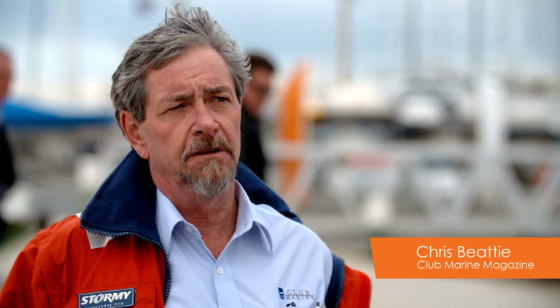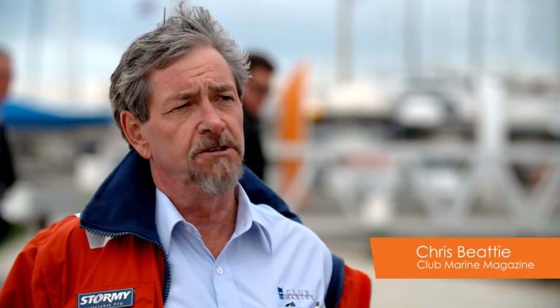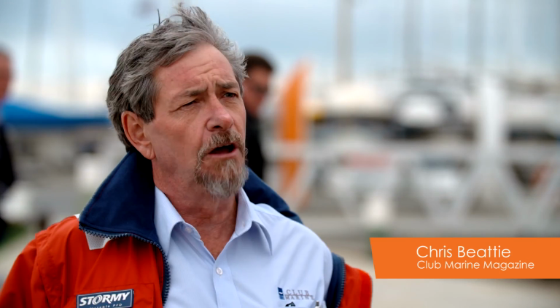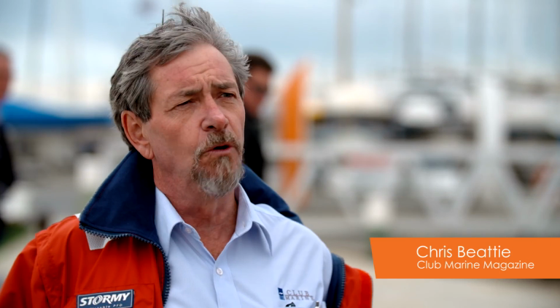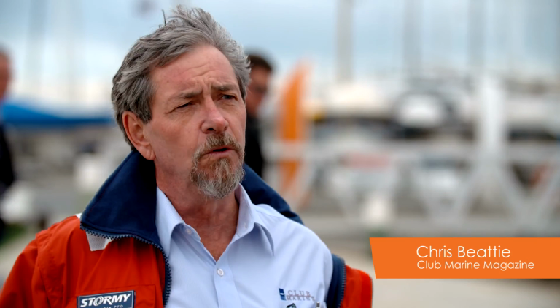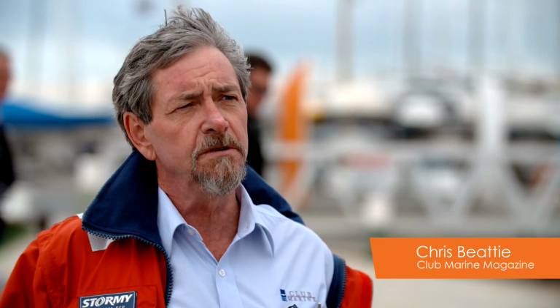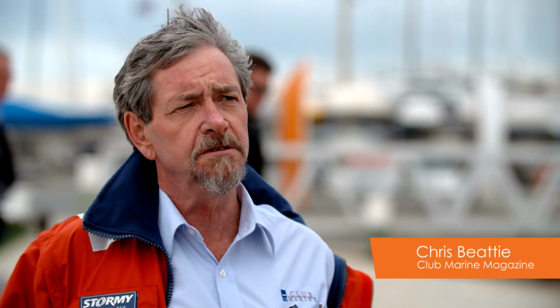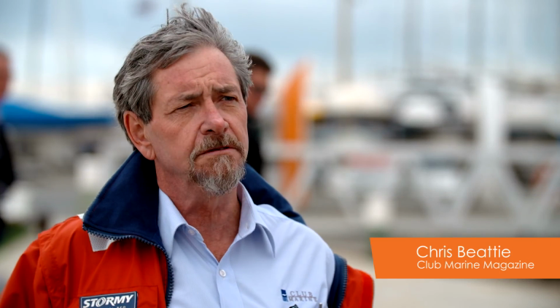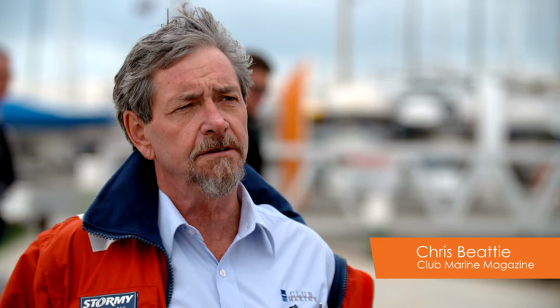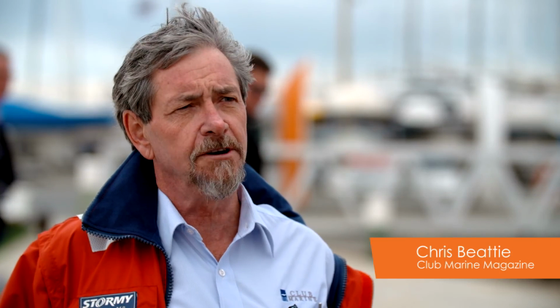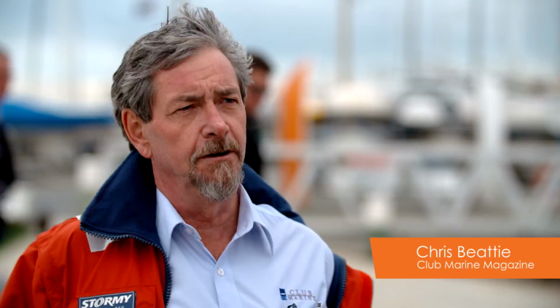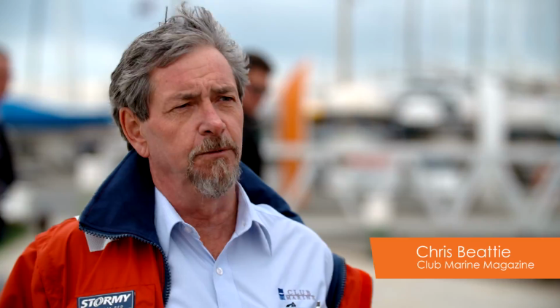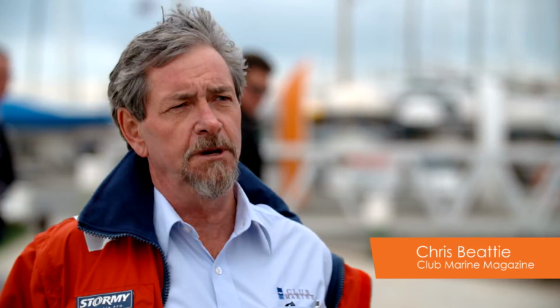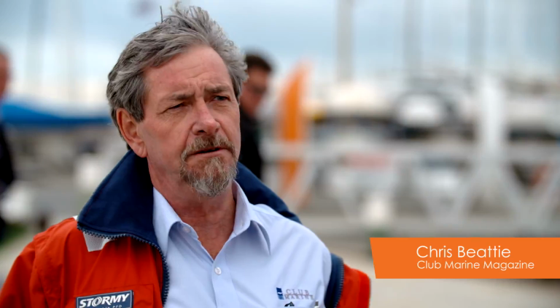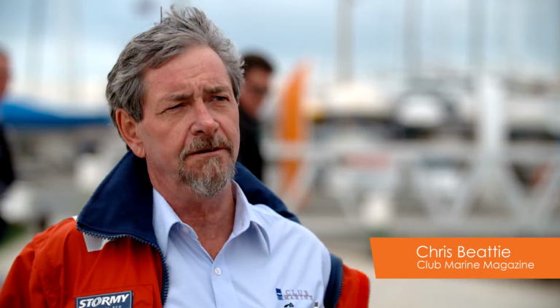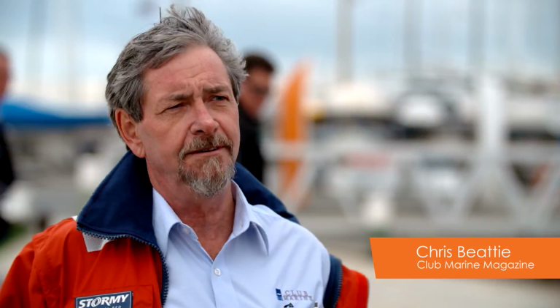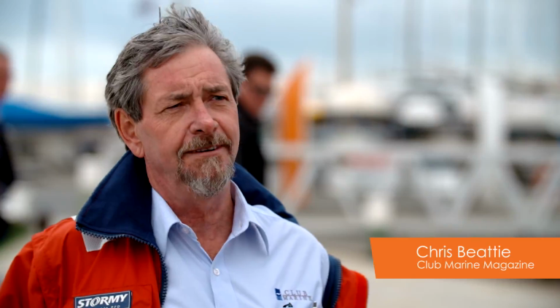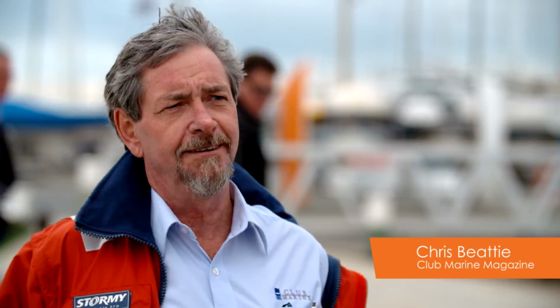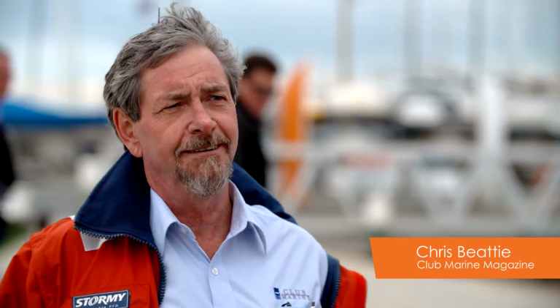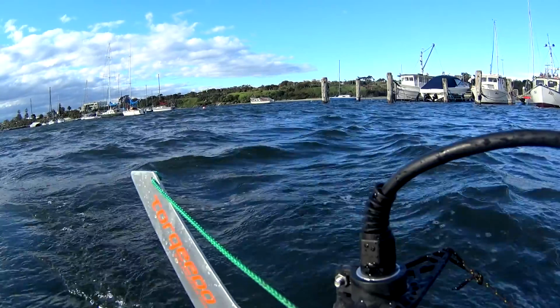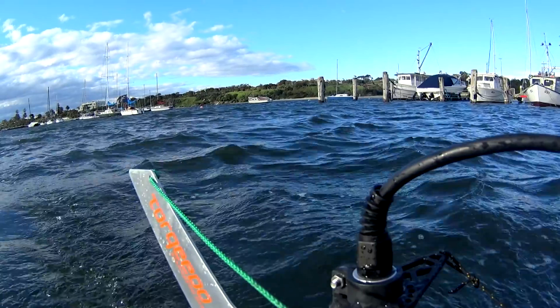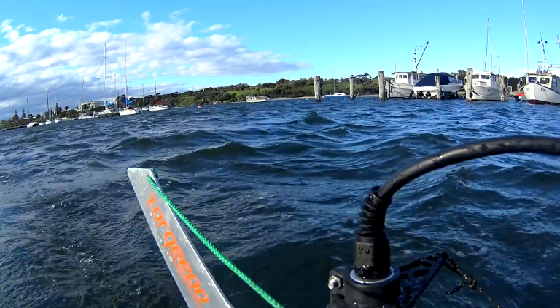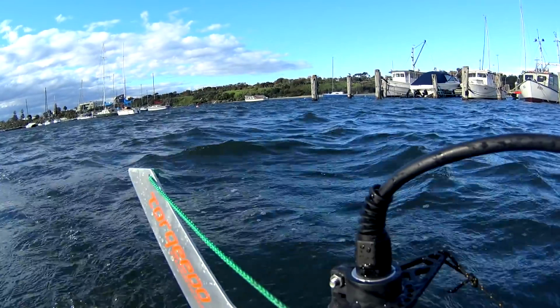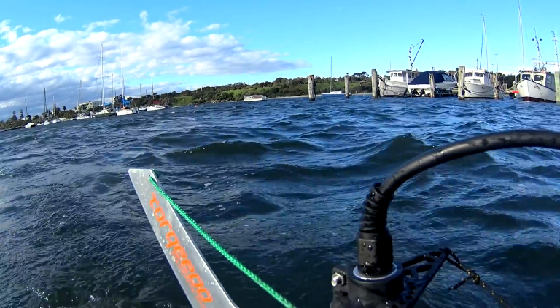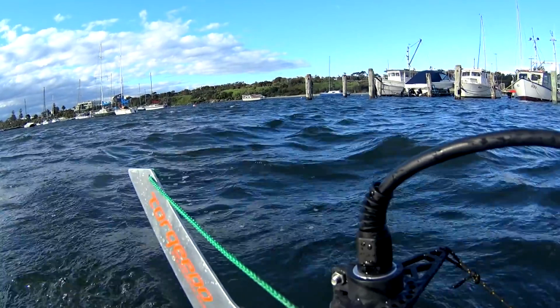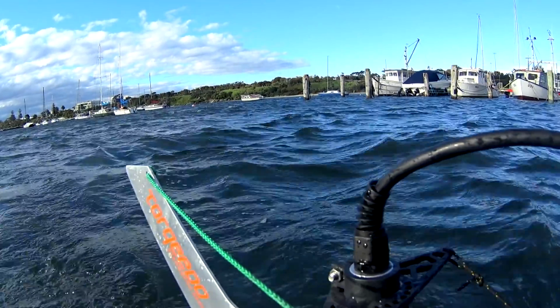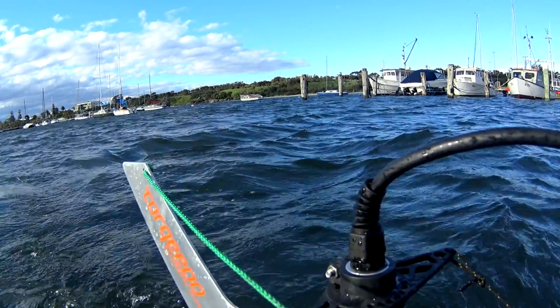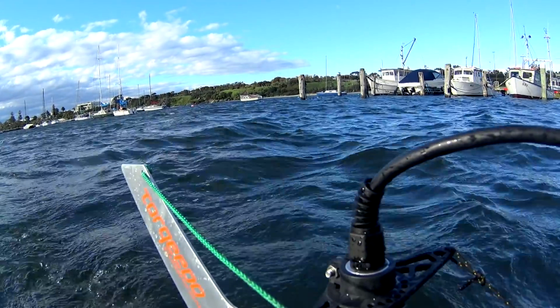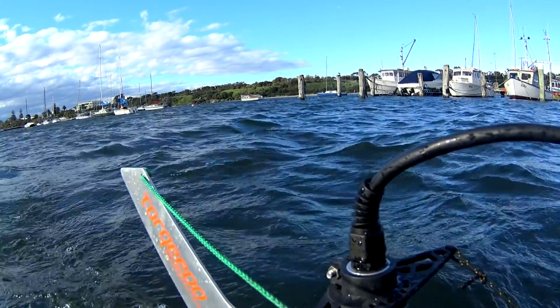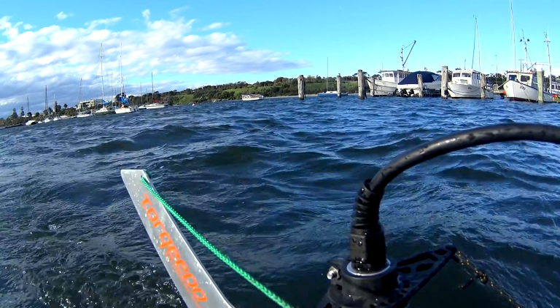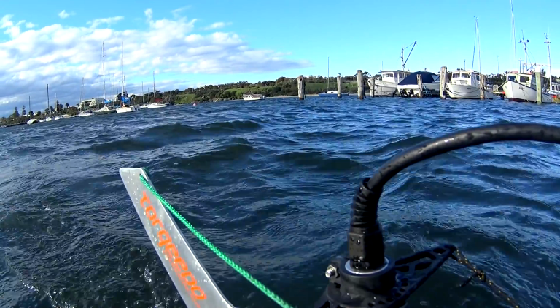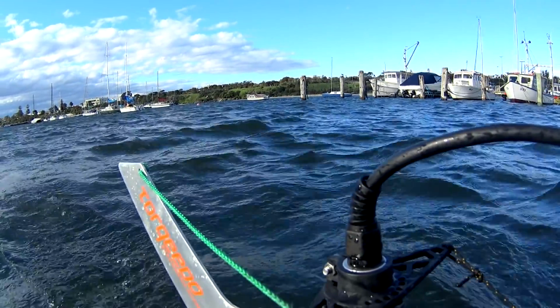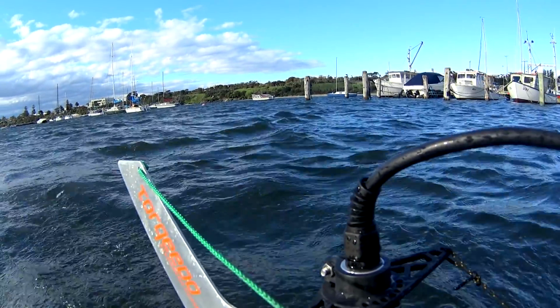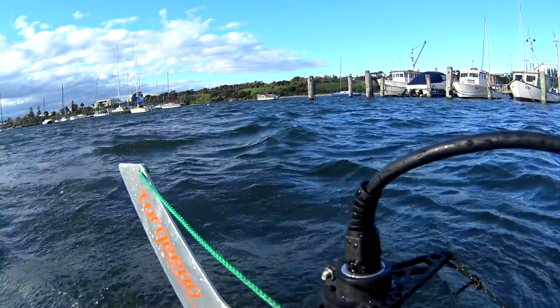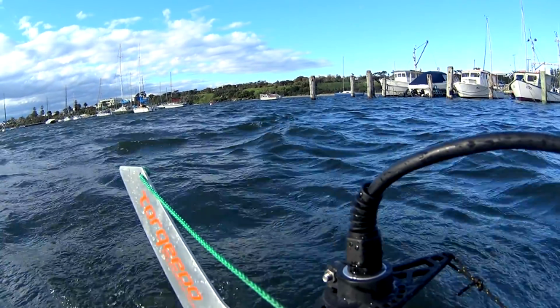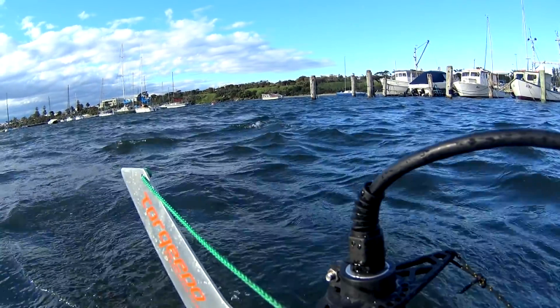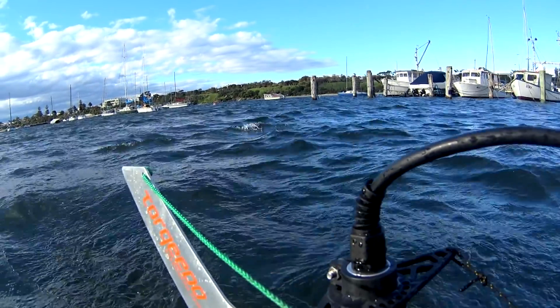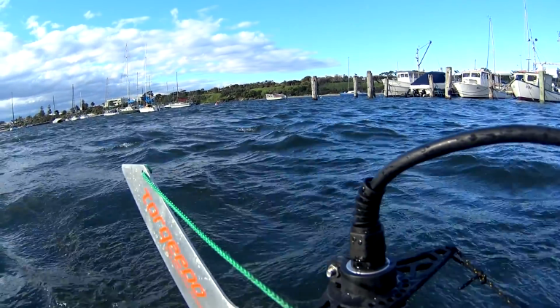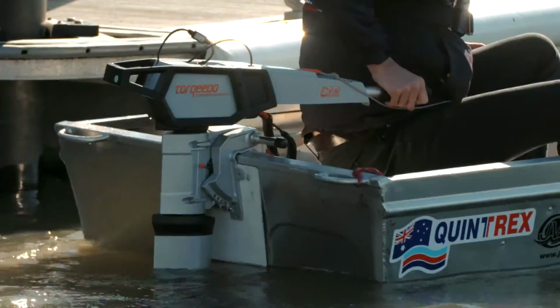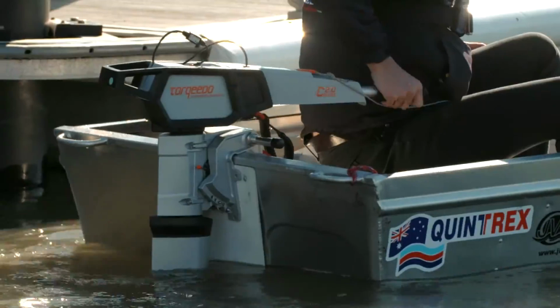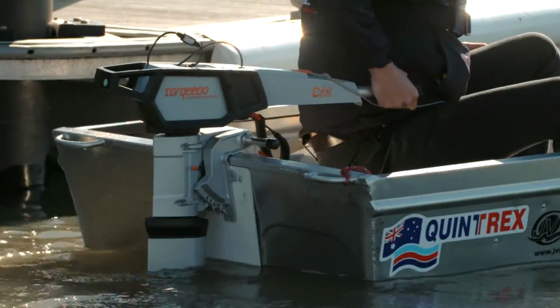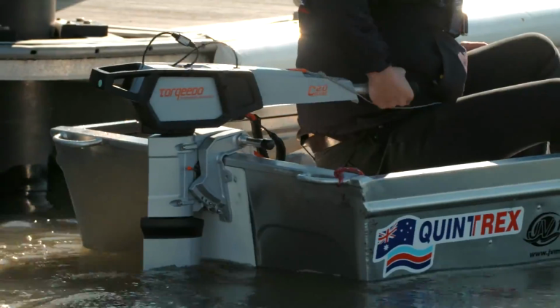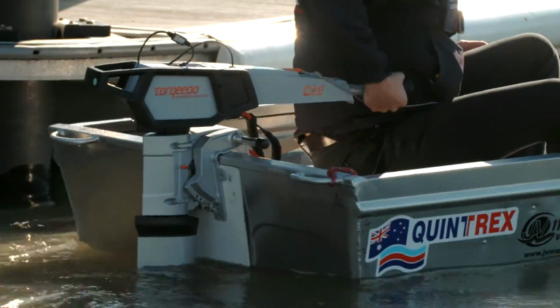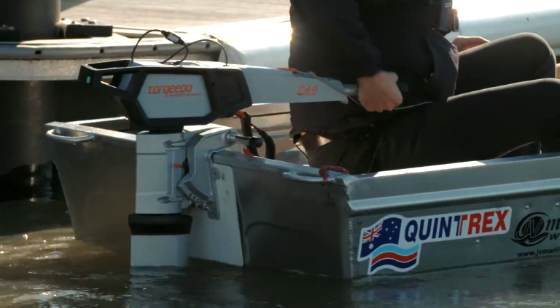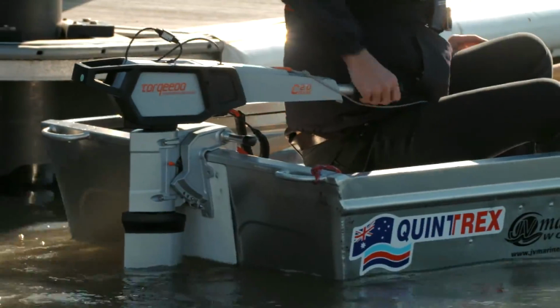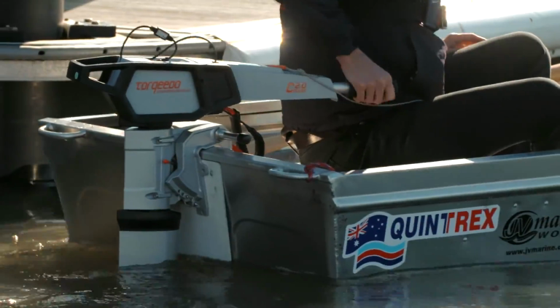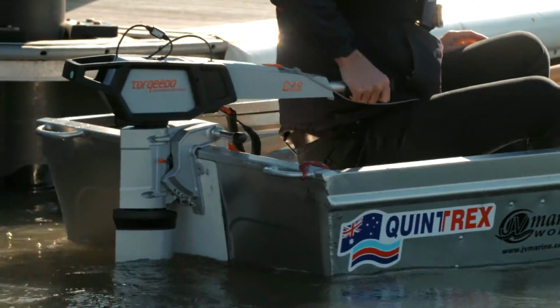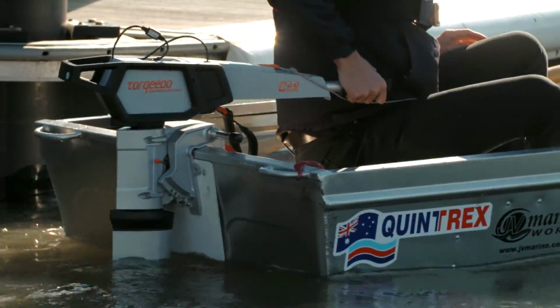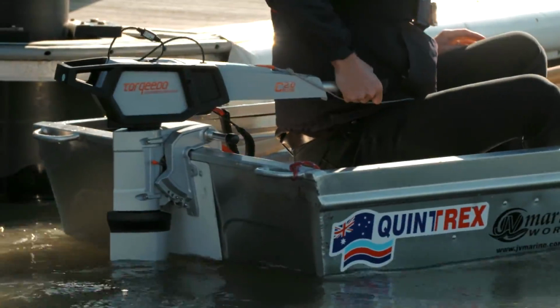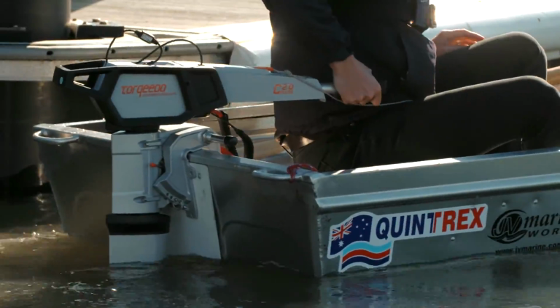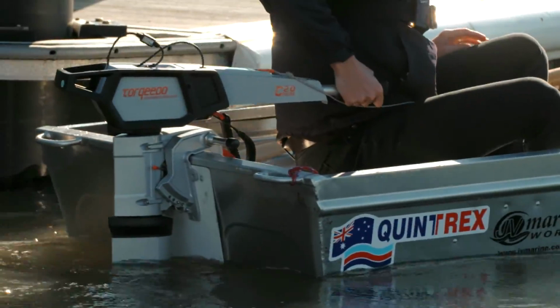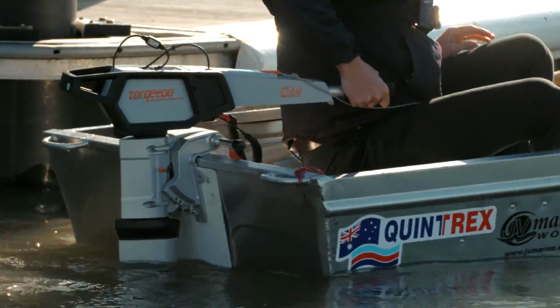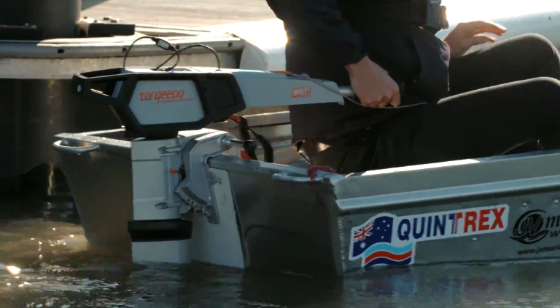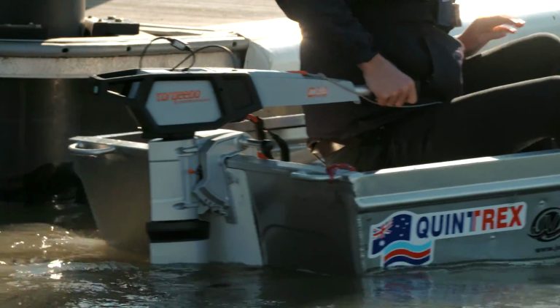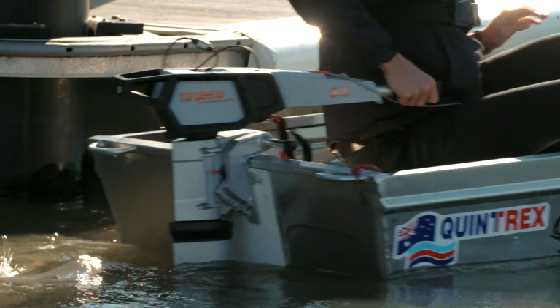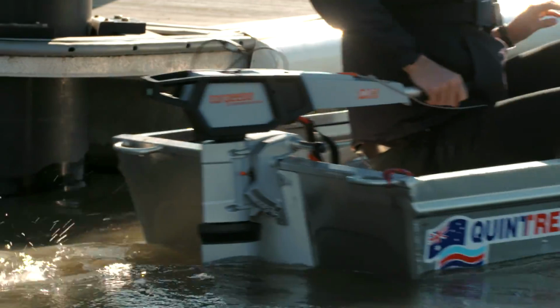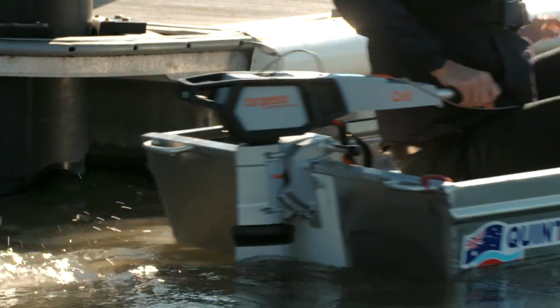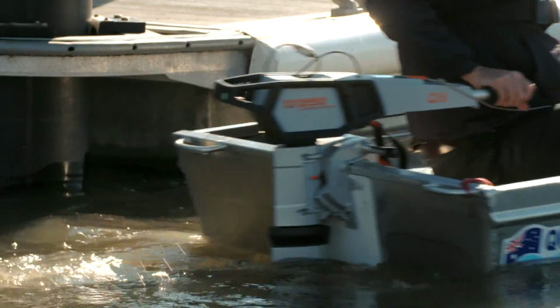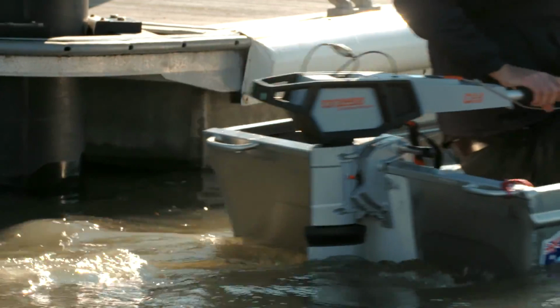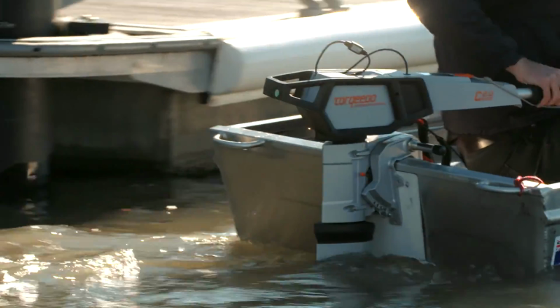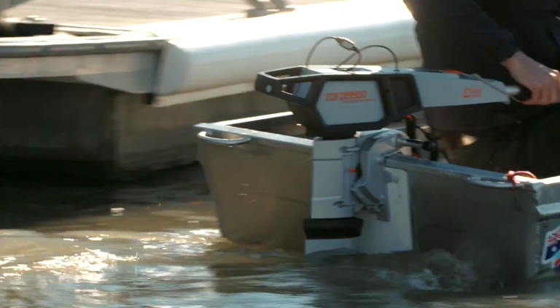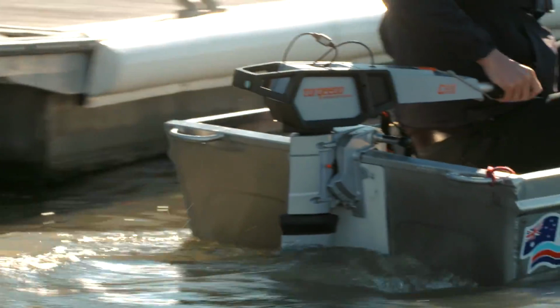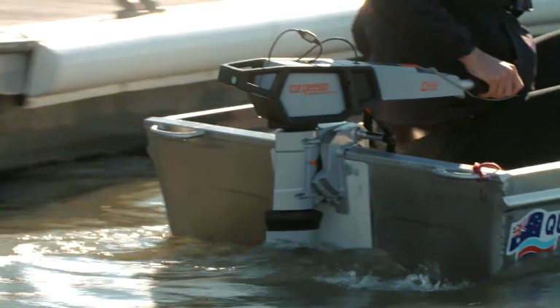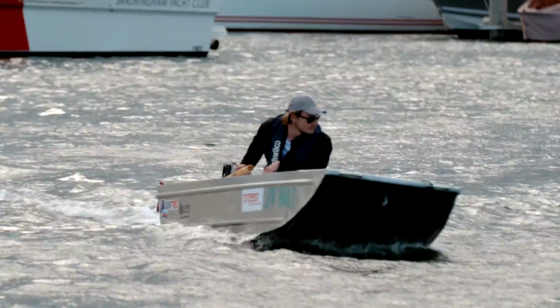There's no noise — that's kind of weird. An outboard is supposed to be noisy. Even when you wind them right out you just hear a slight hum, just really nice and quiet.